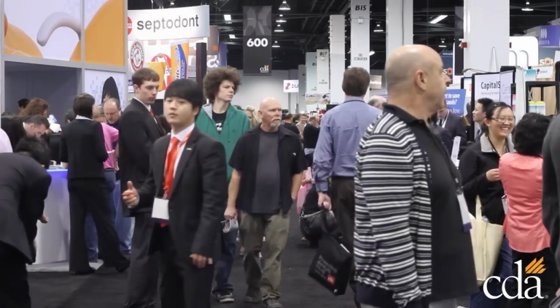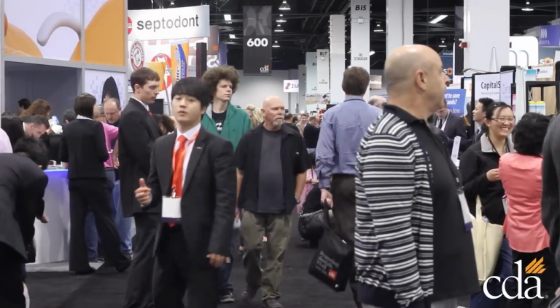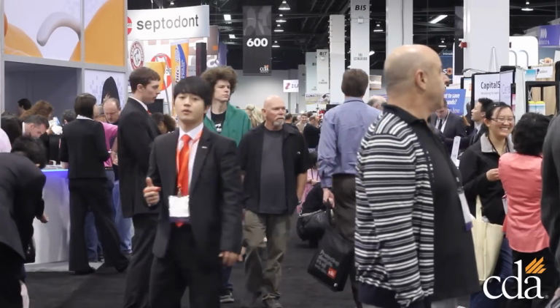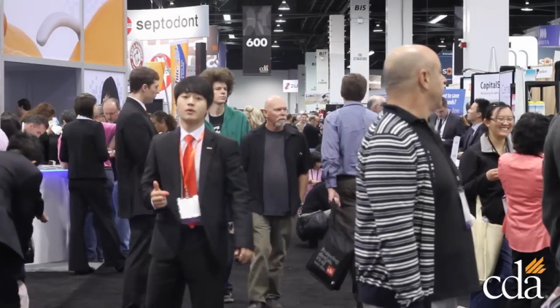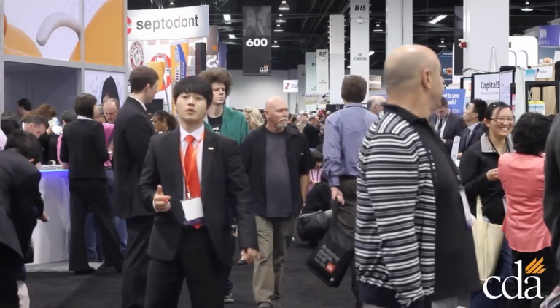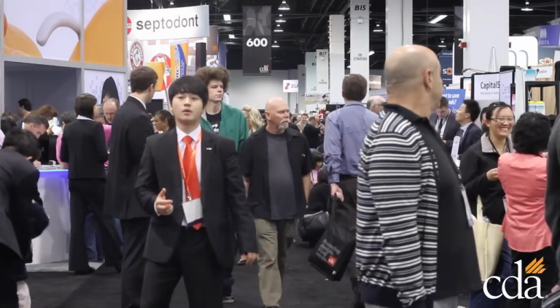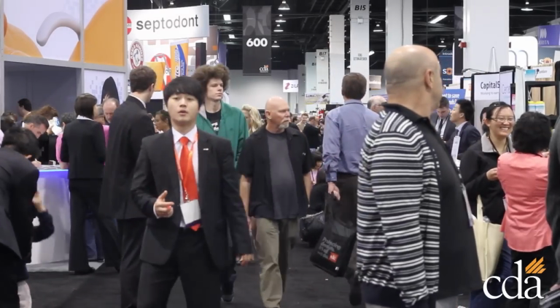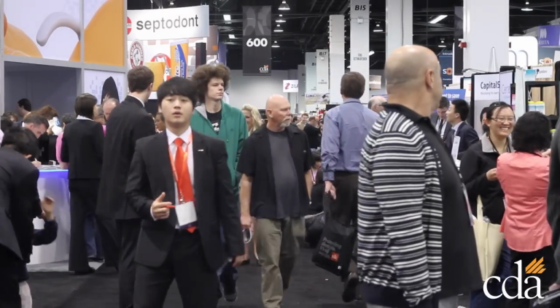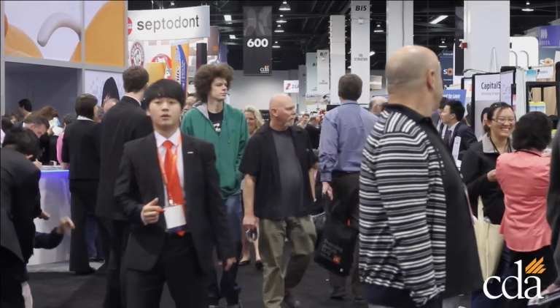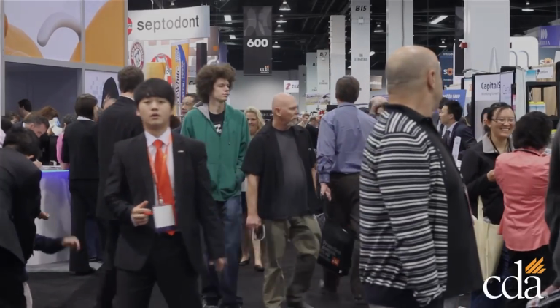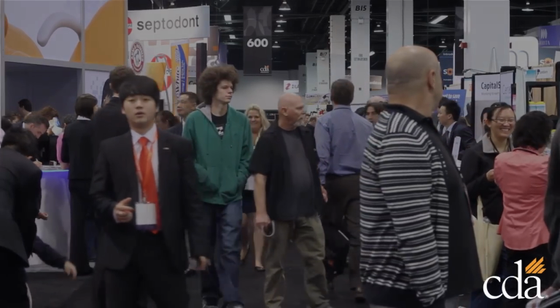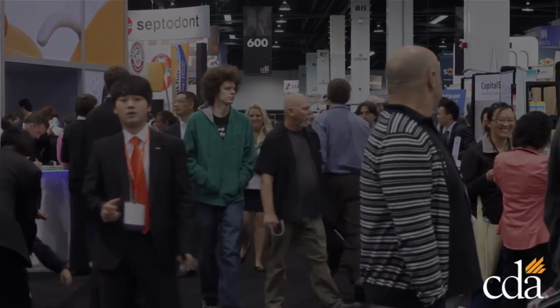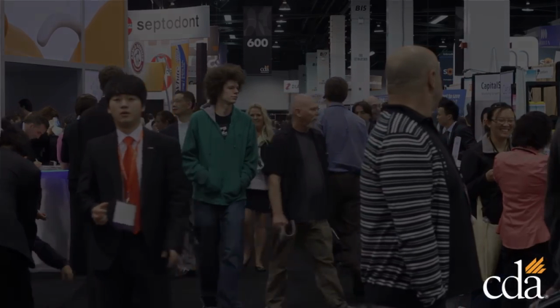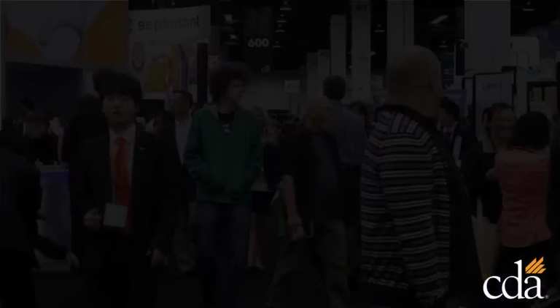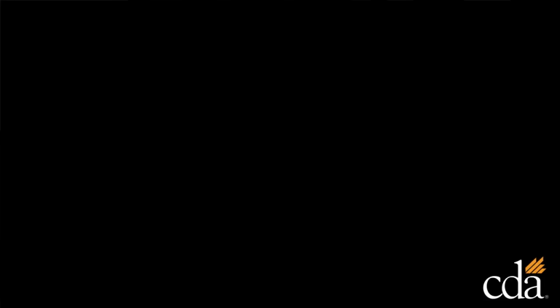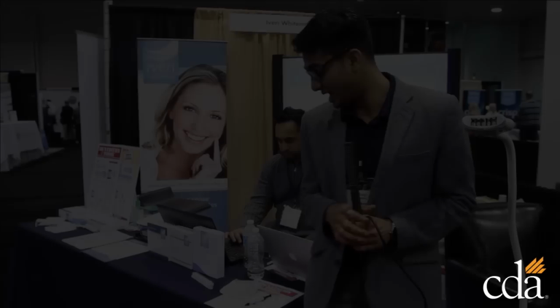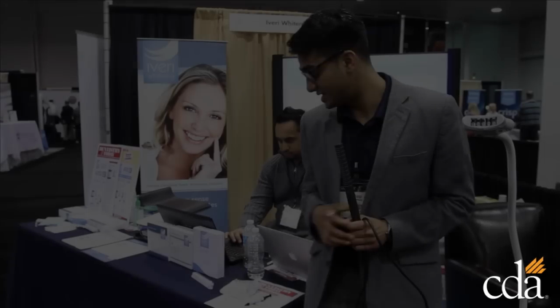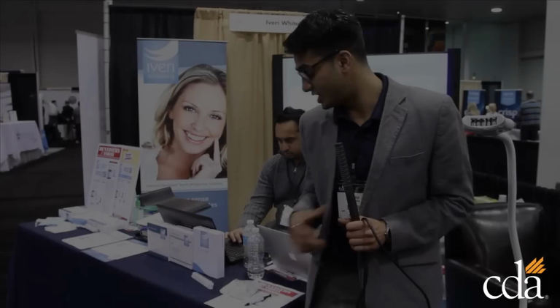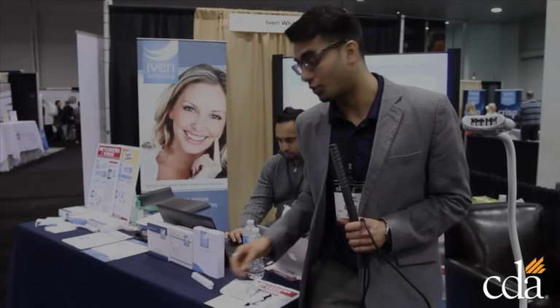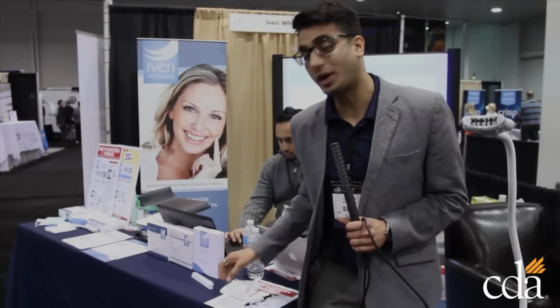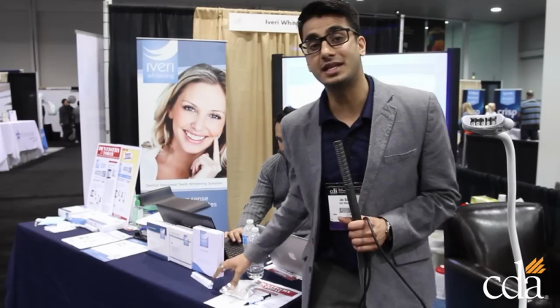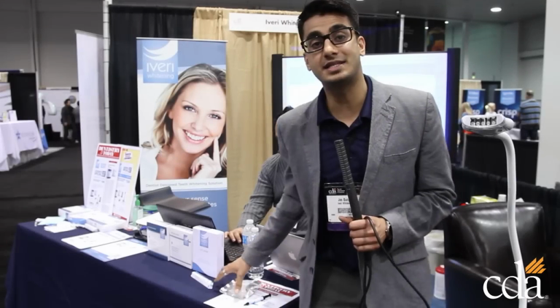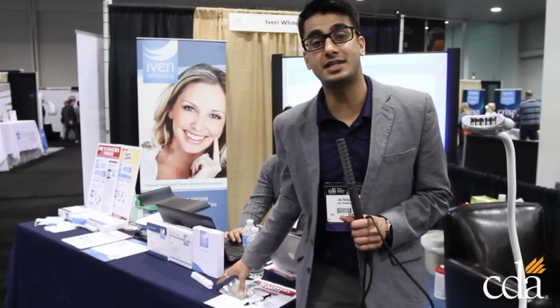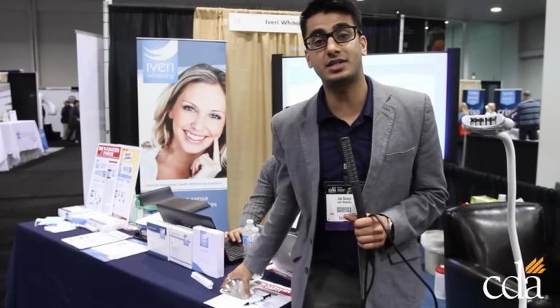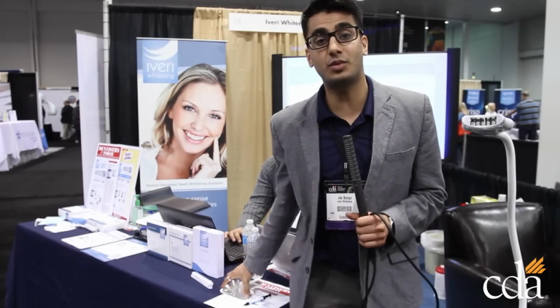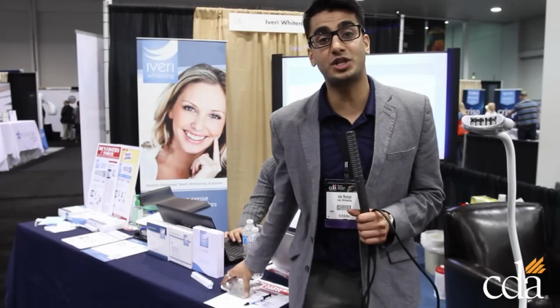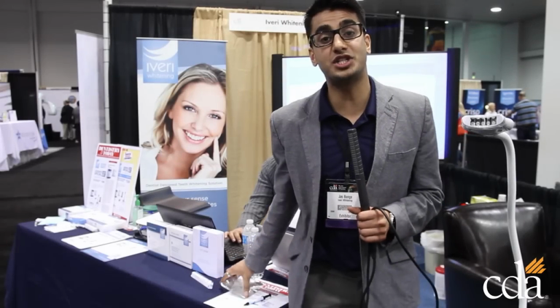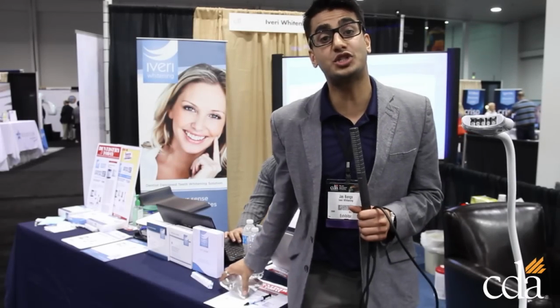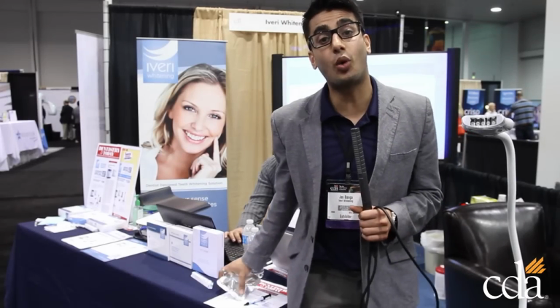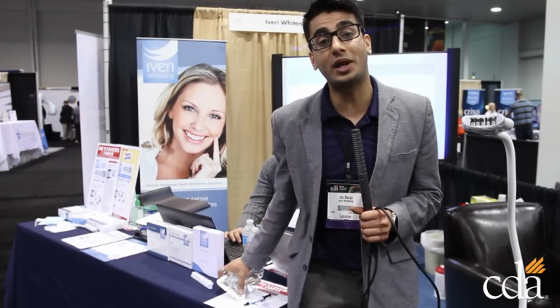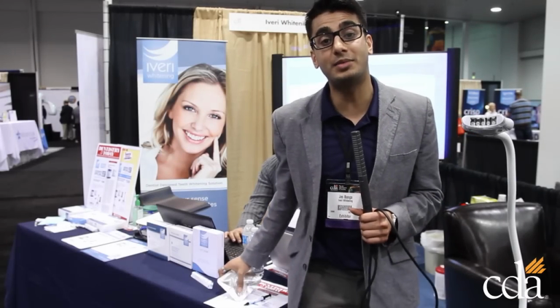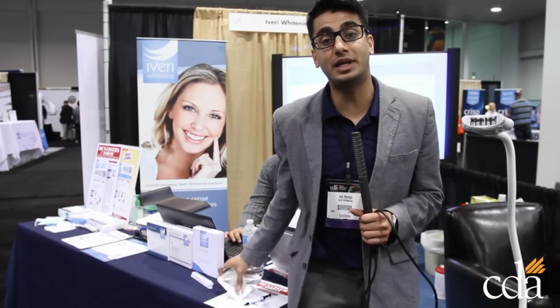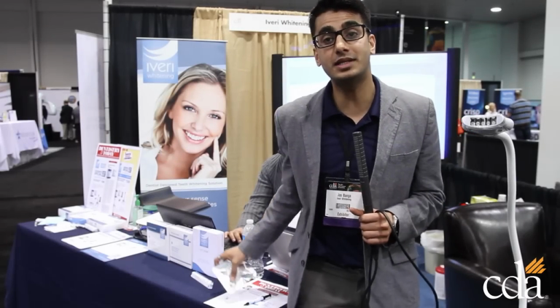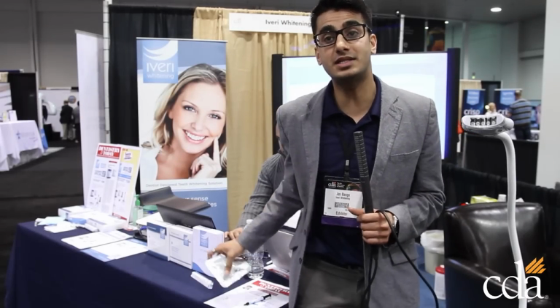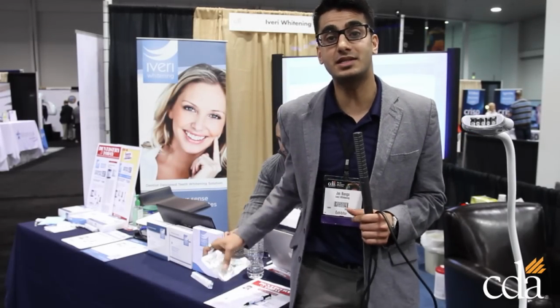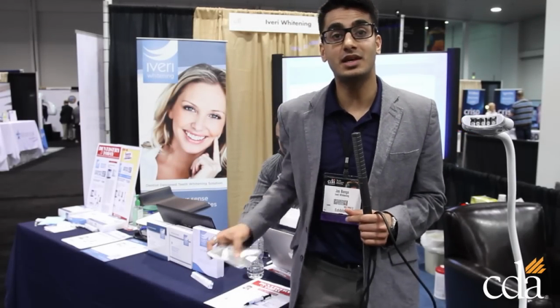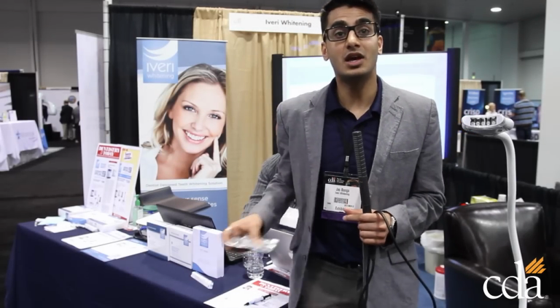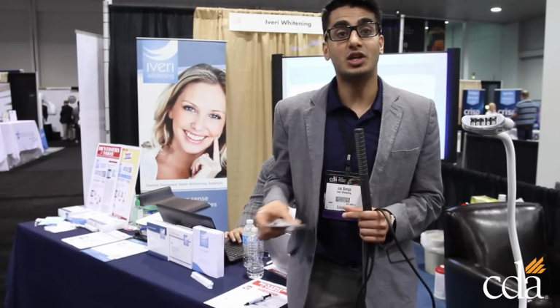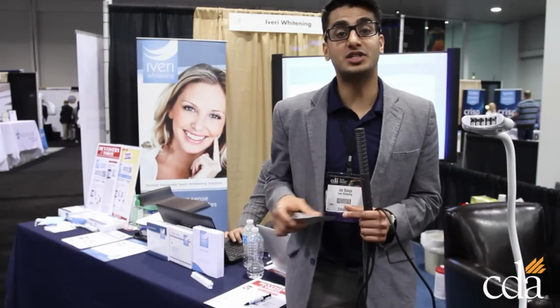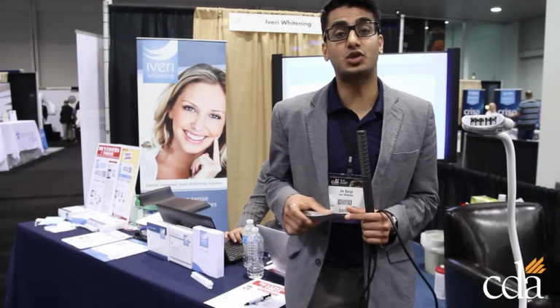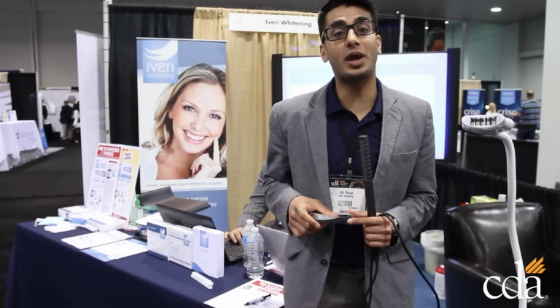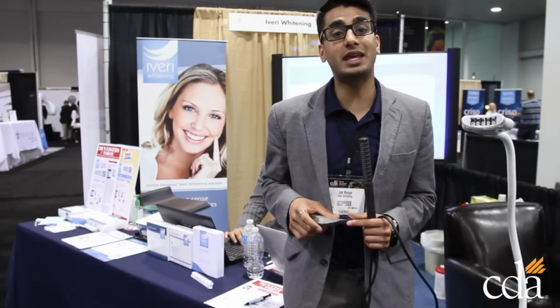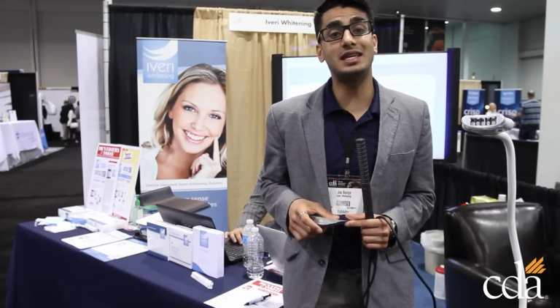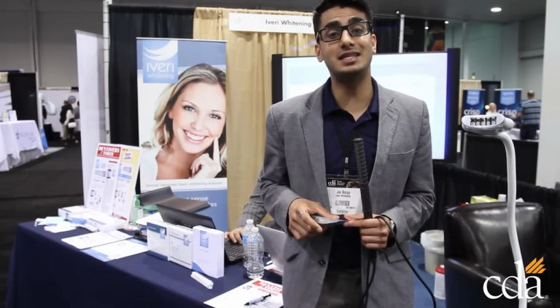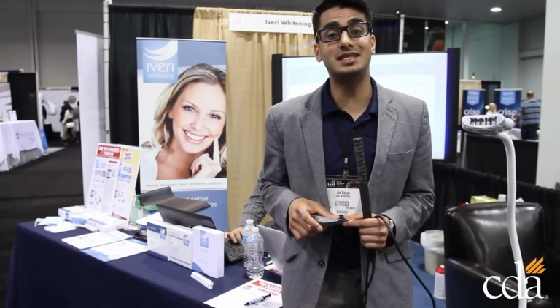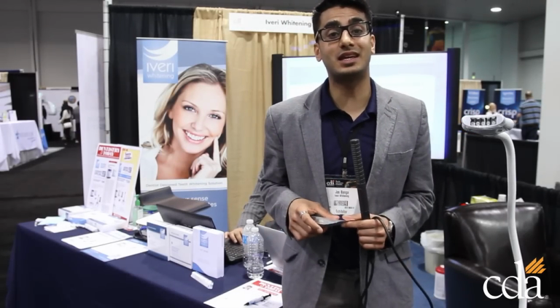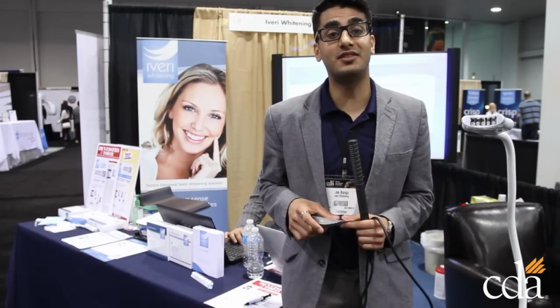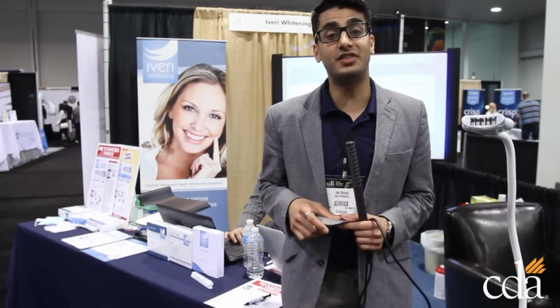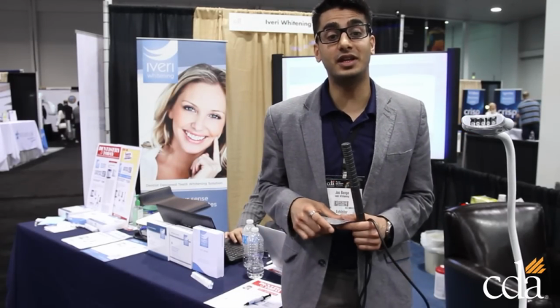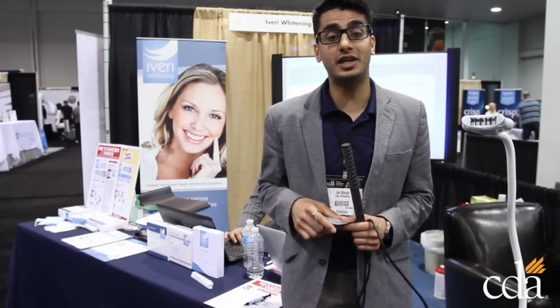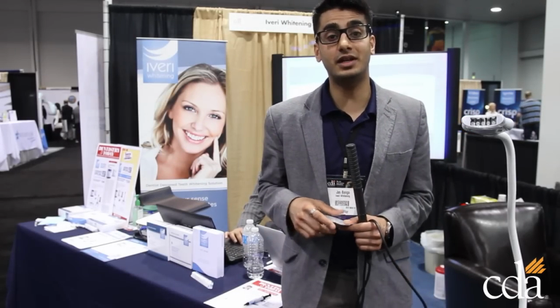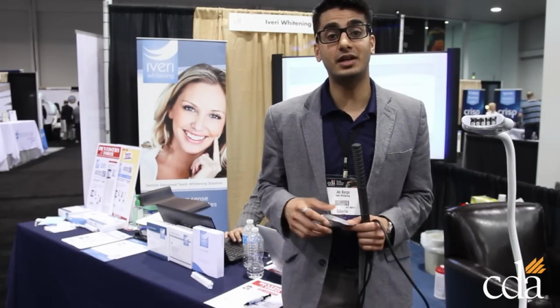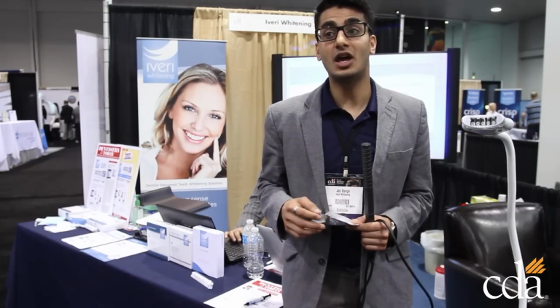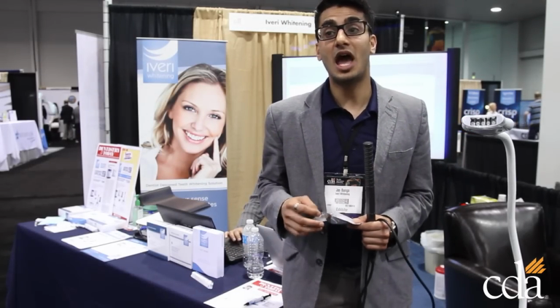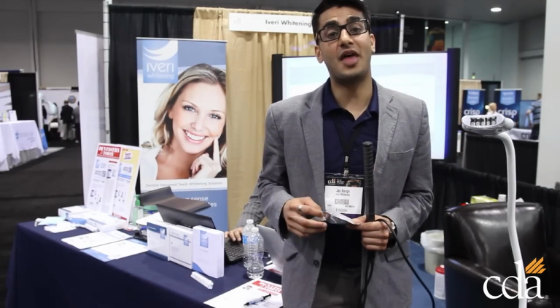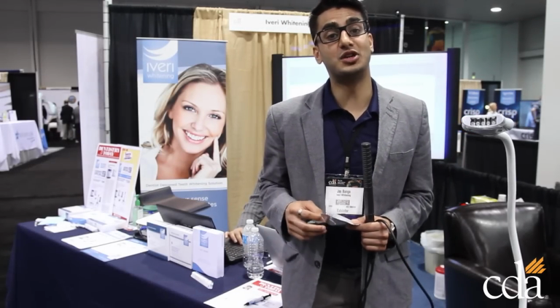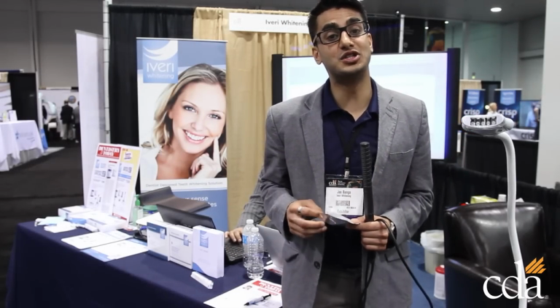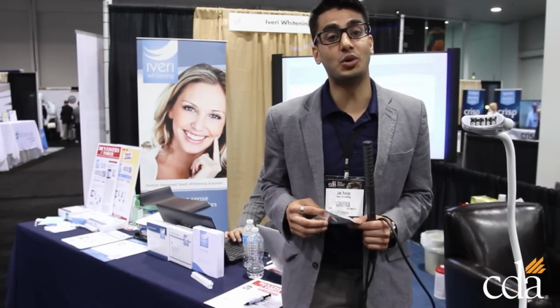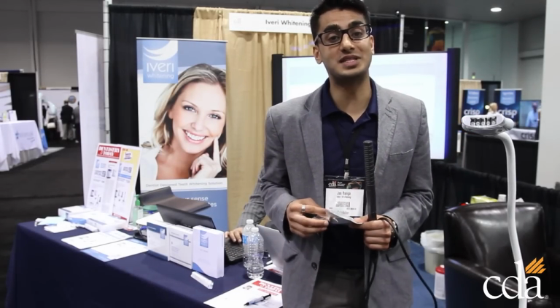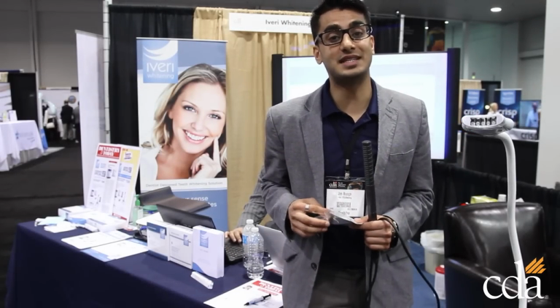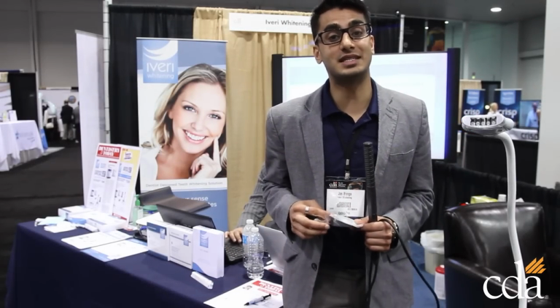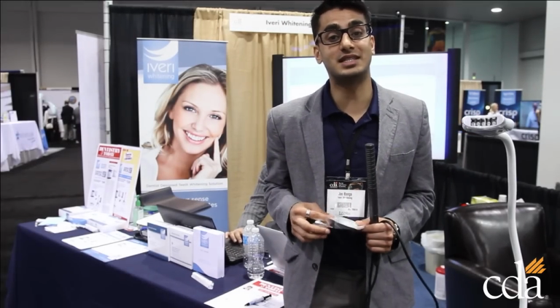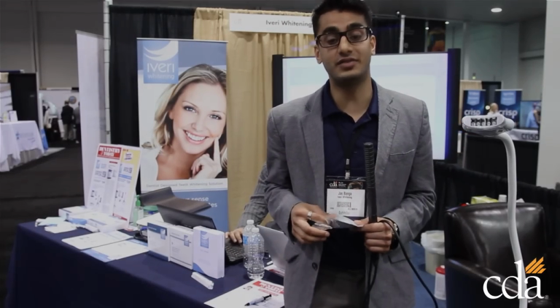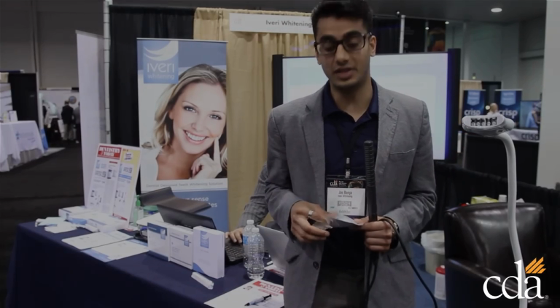What we offer here is a teeth whitening system which is 20 minutes. It's quick, easy, convenient, and there's no sensitivity.